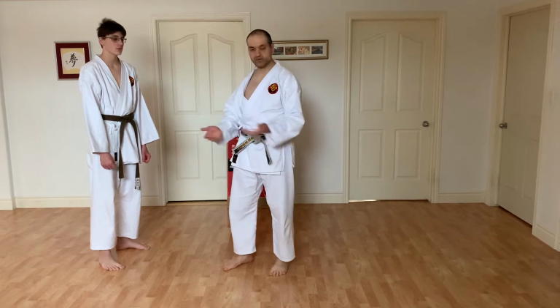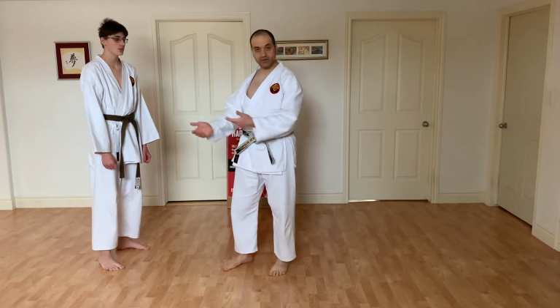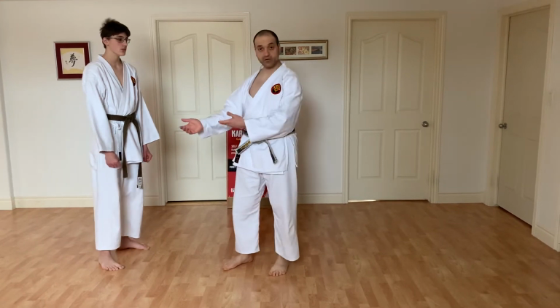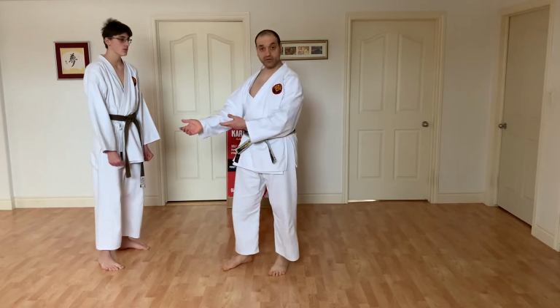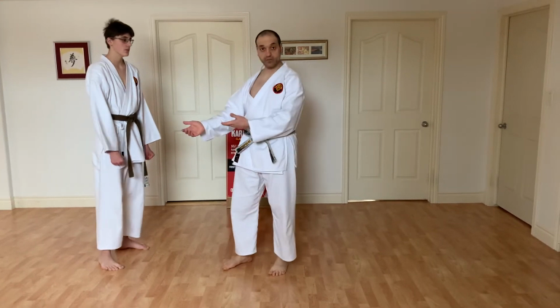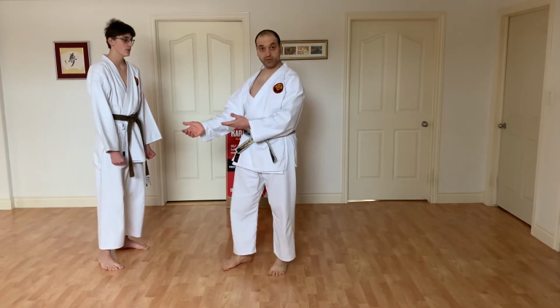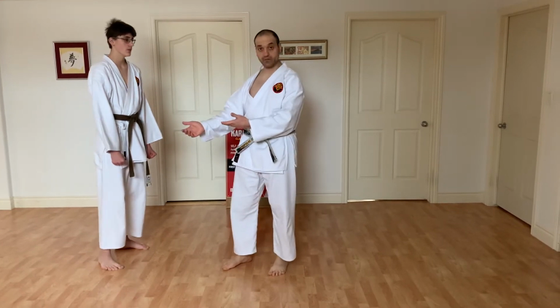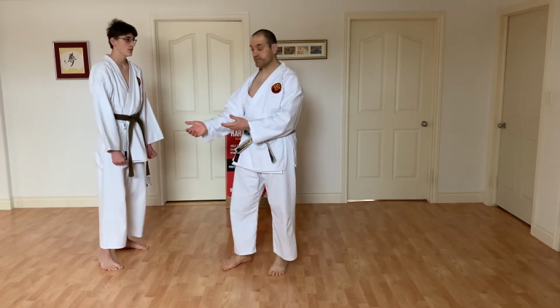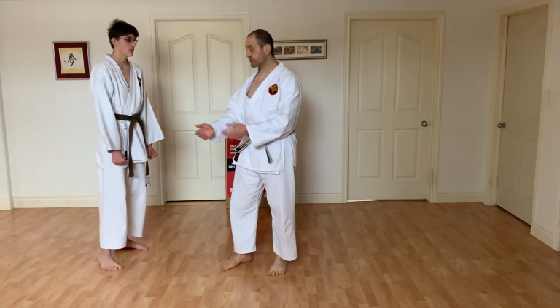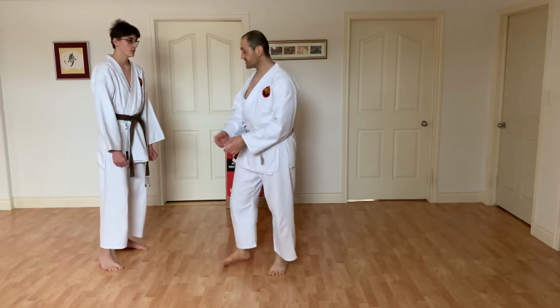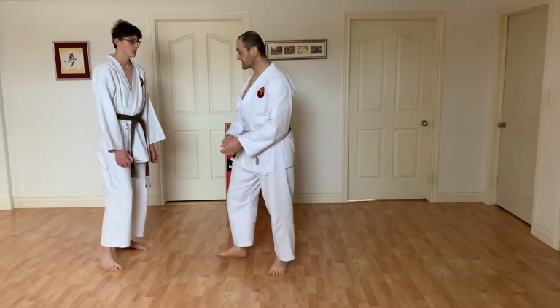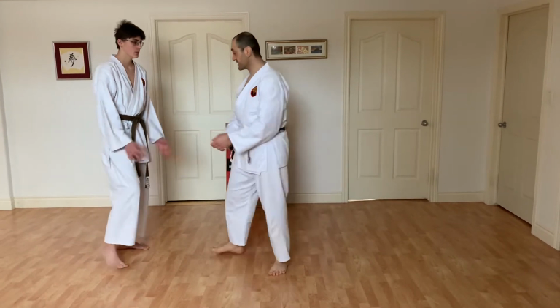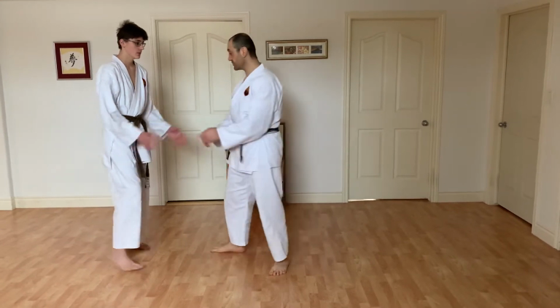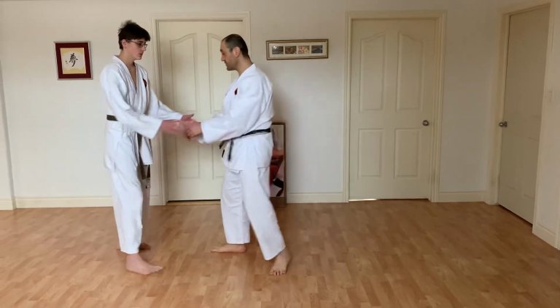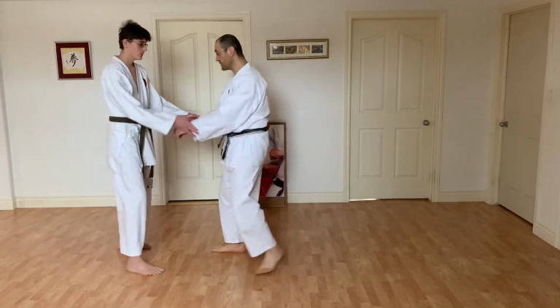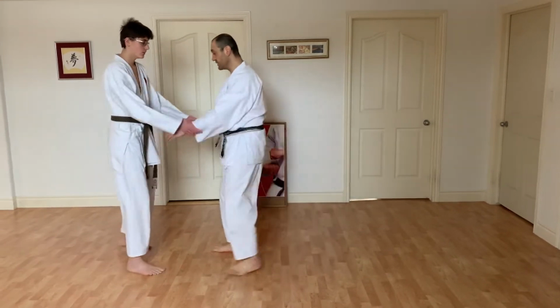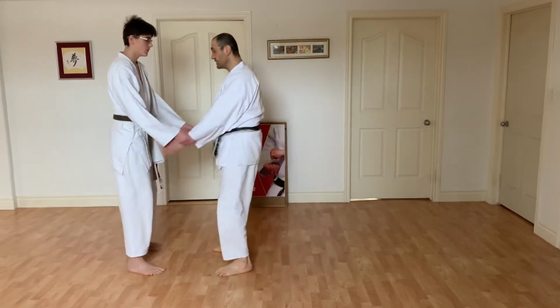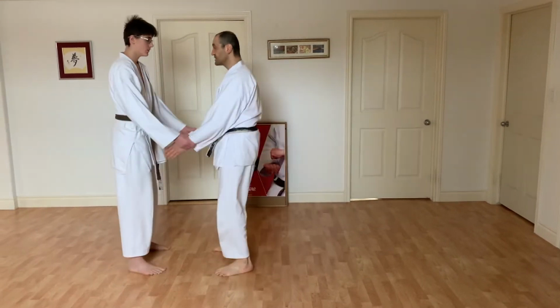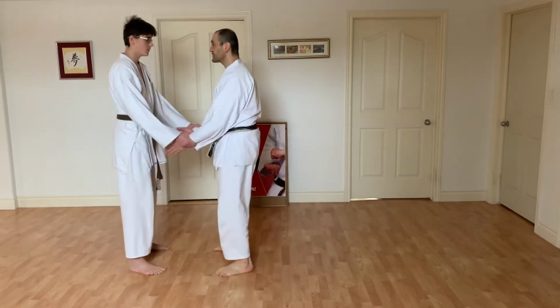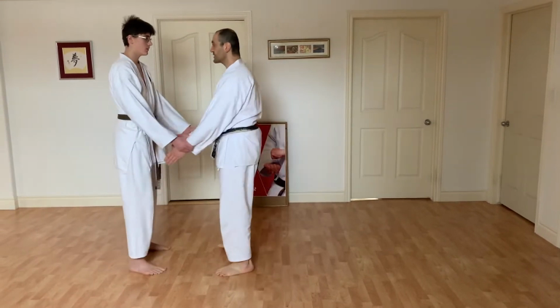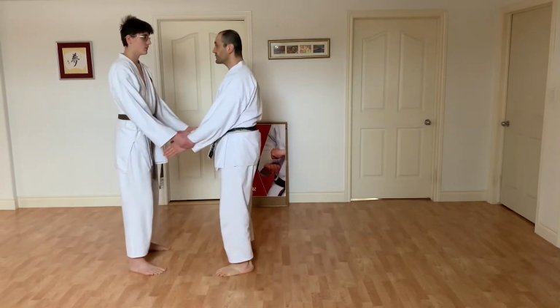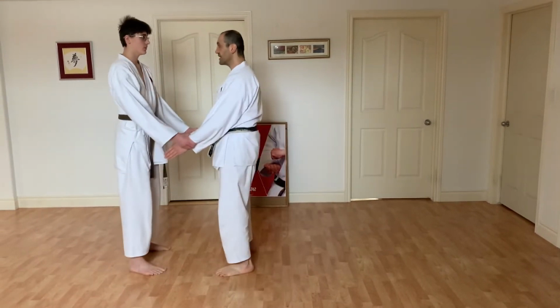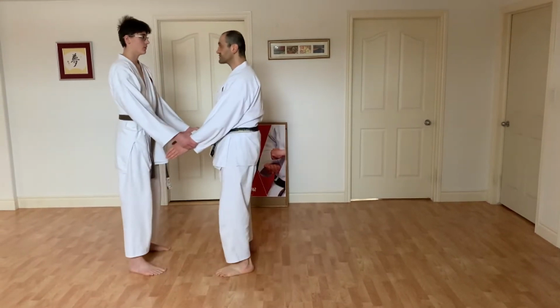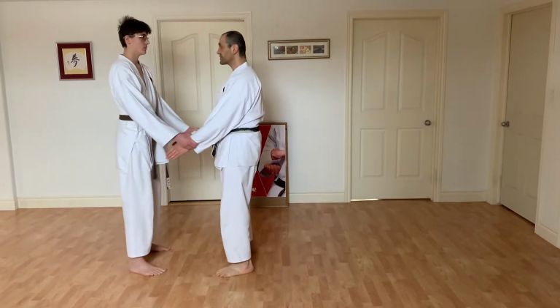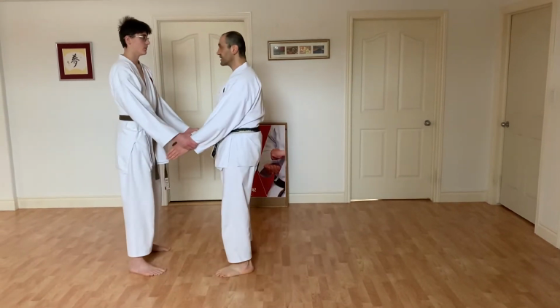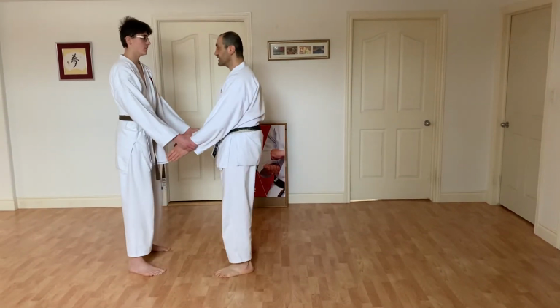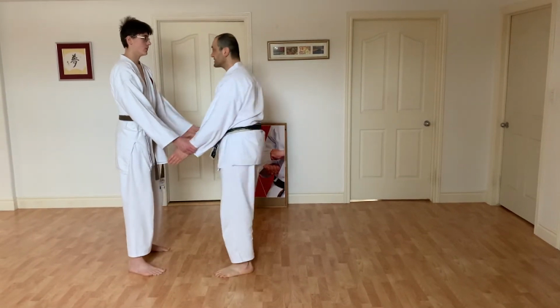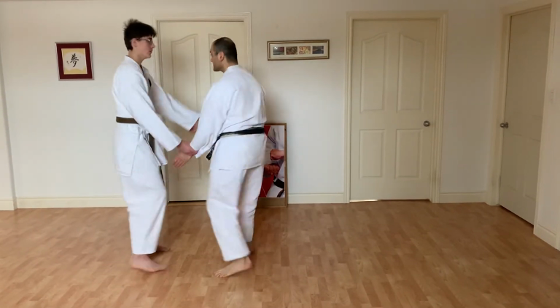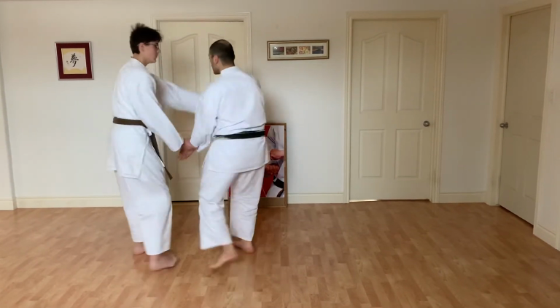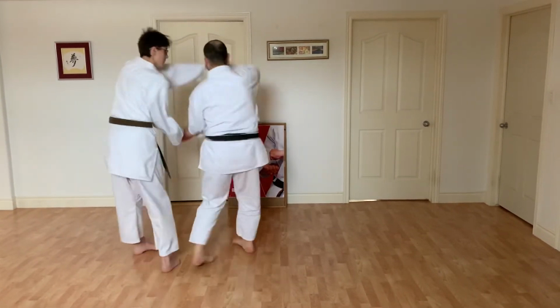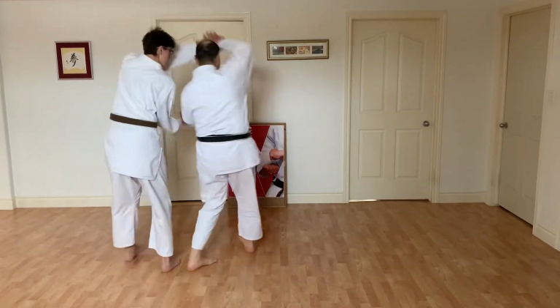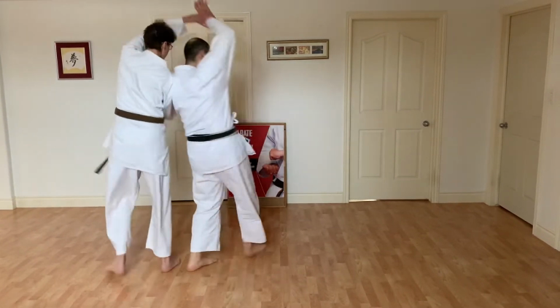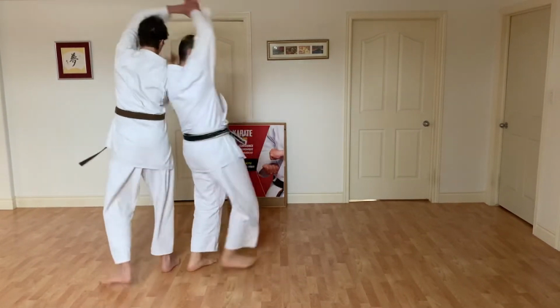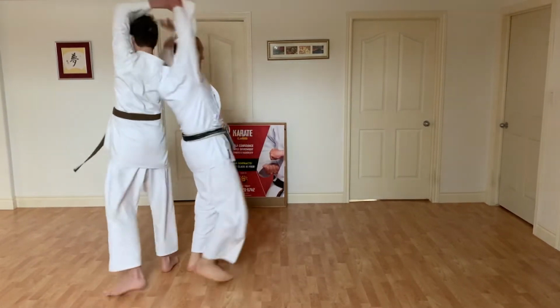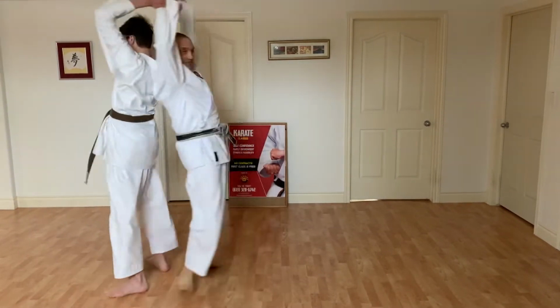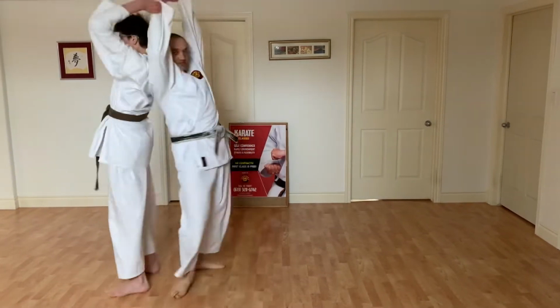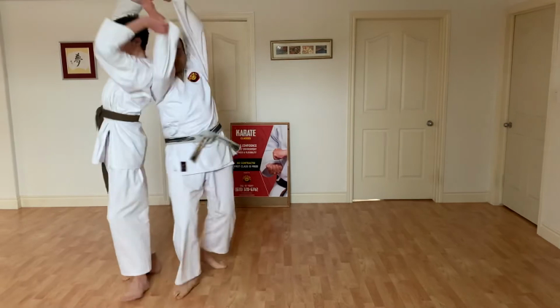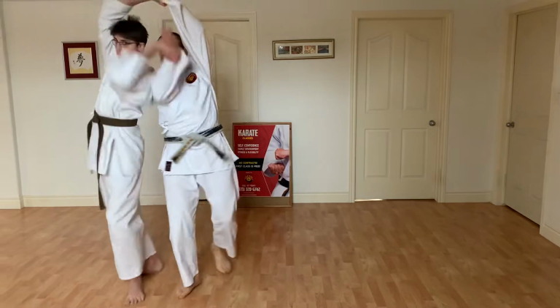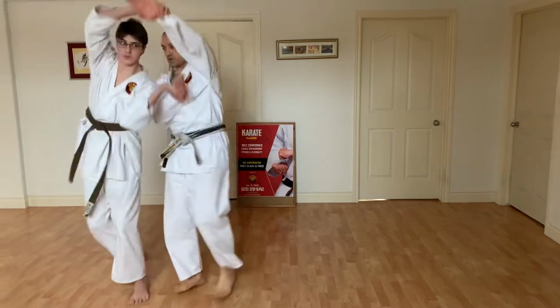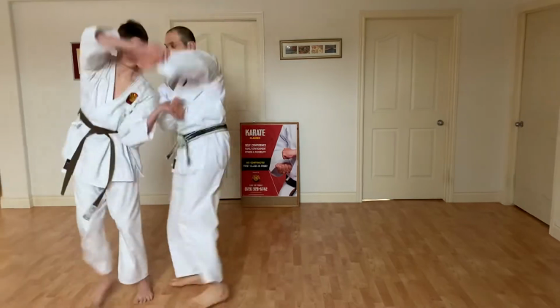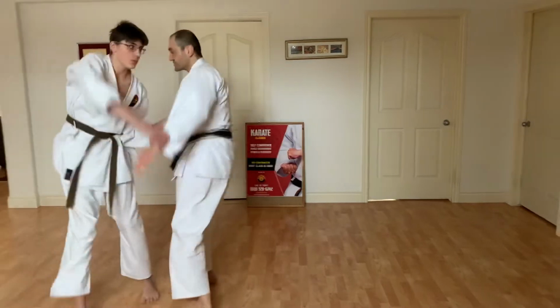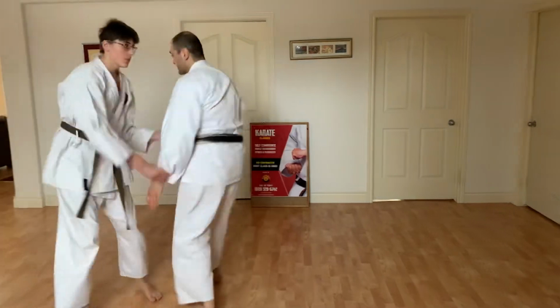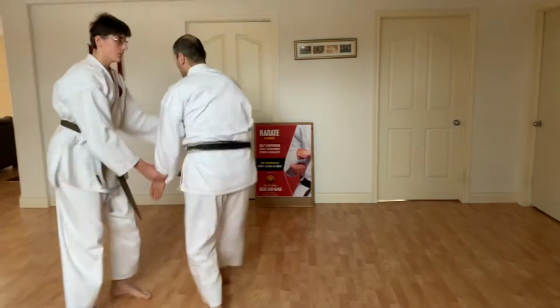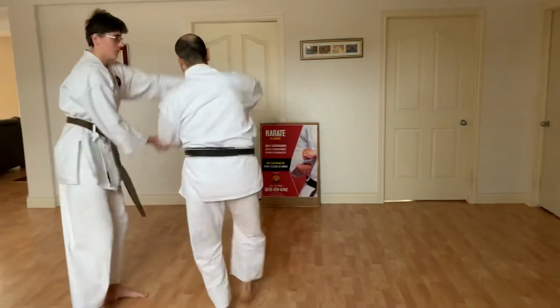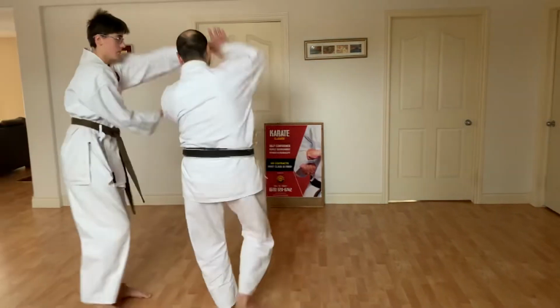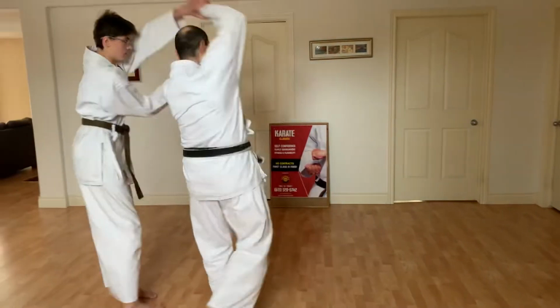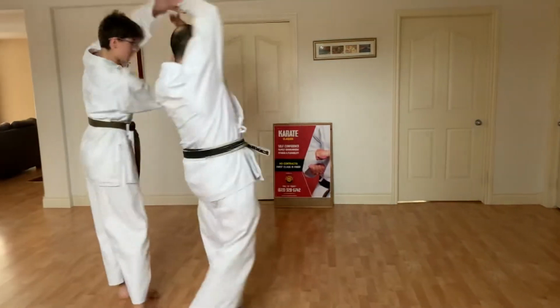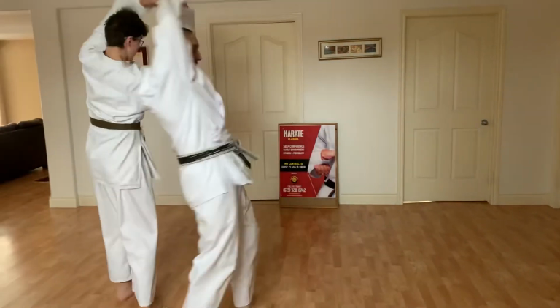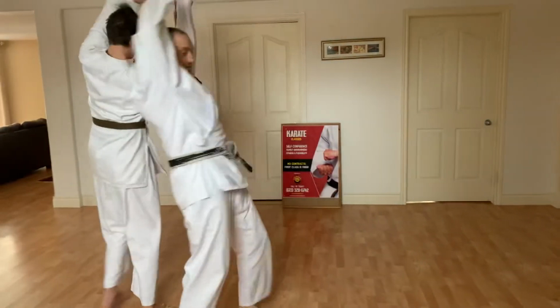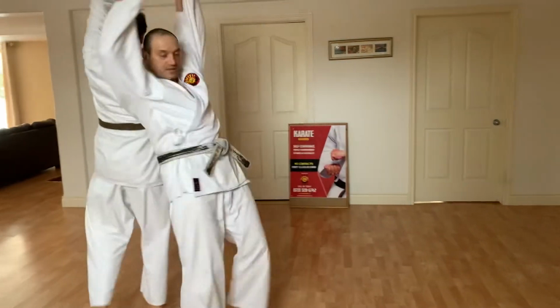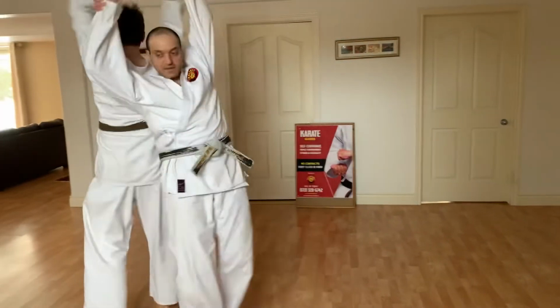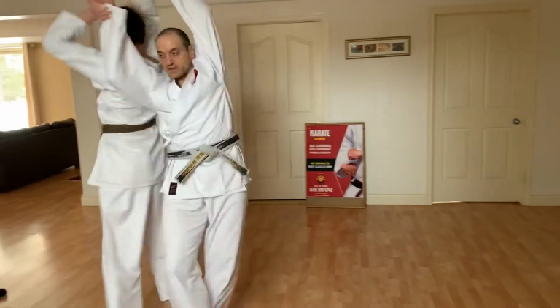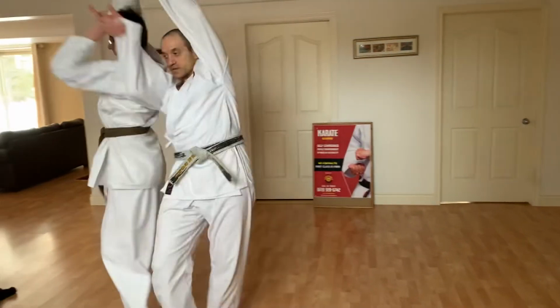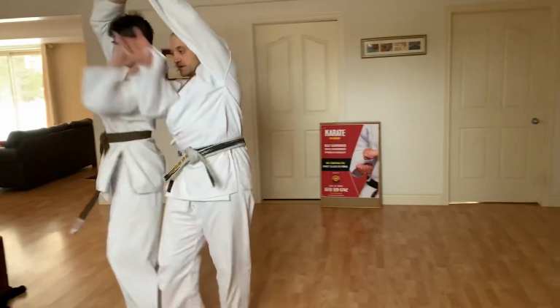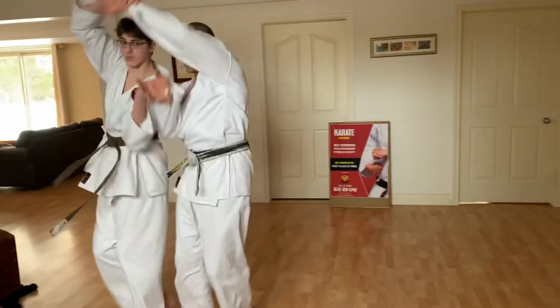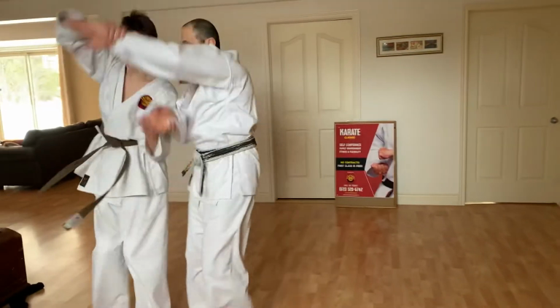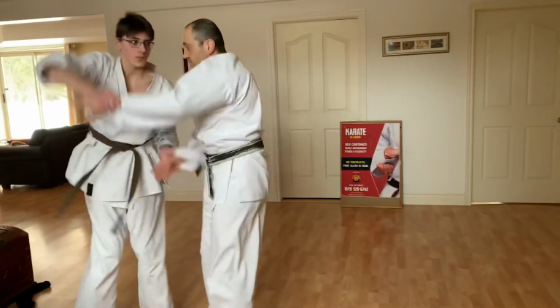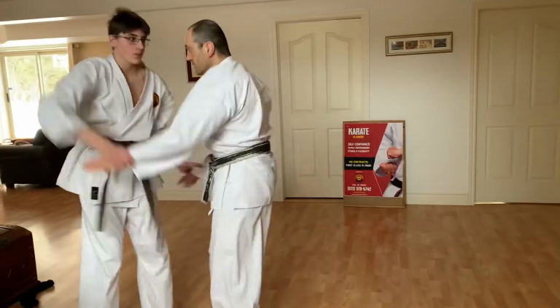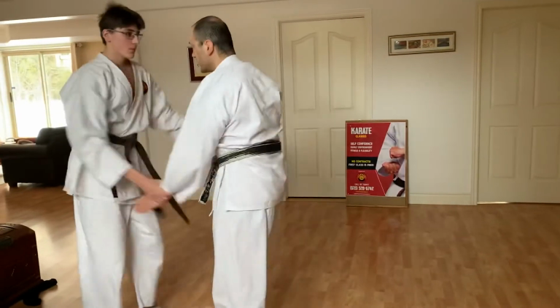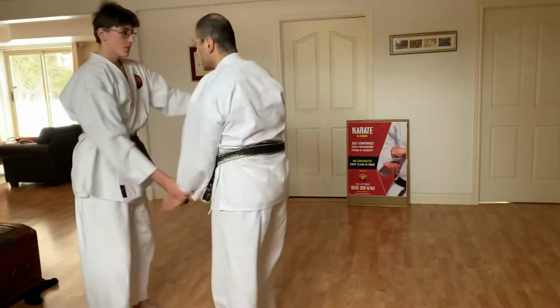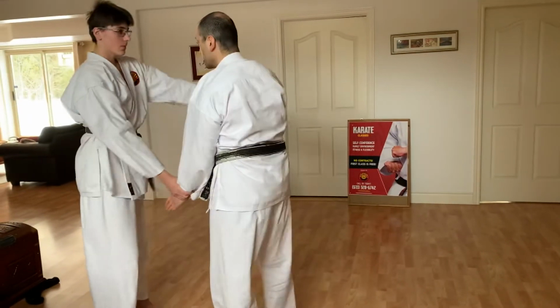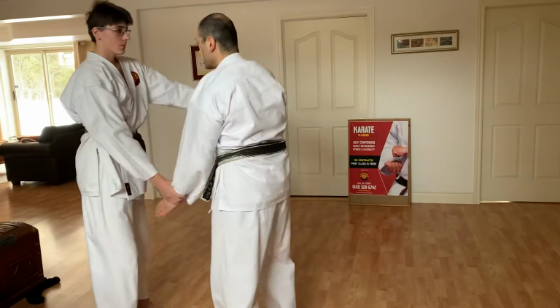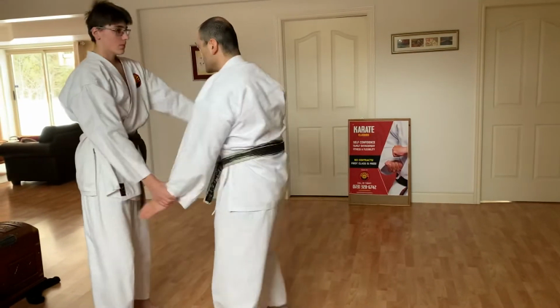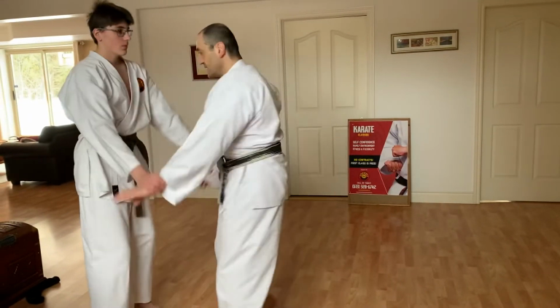We're going to do the warm-up for the second one. So if you grab one hand, I'm going to go in, shoulders relax, and knee.